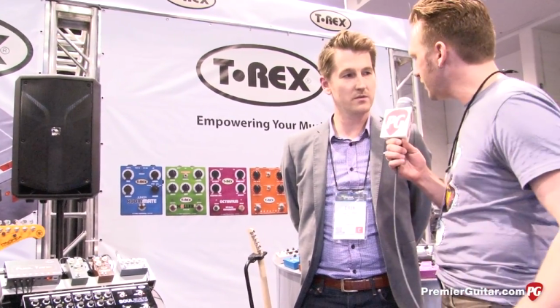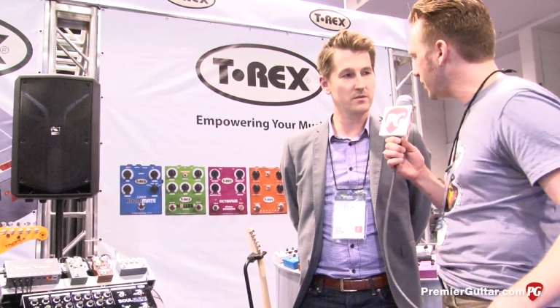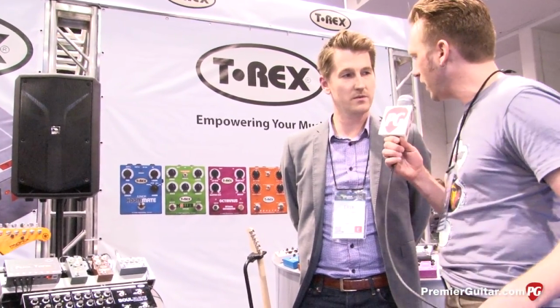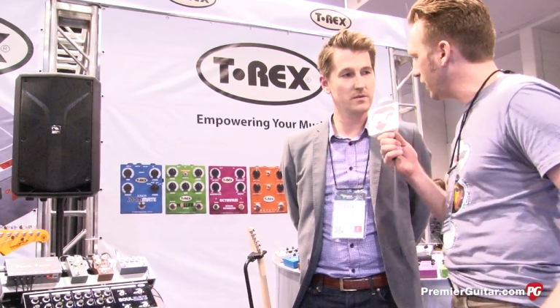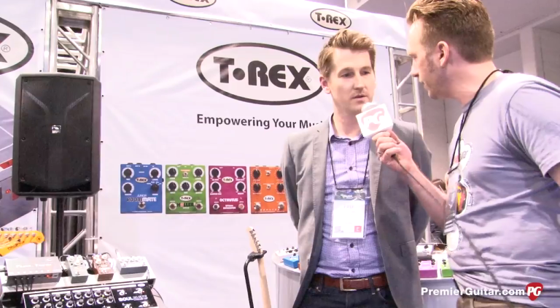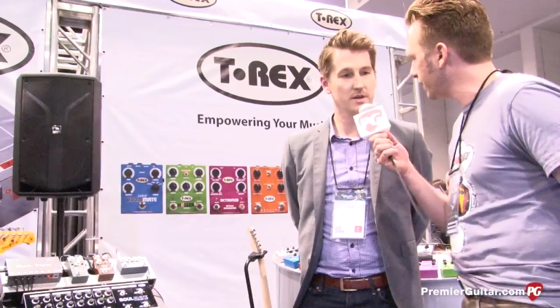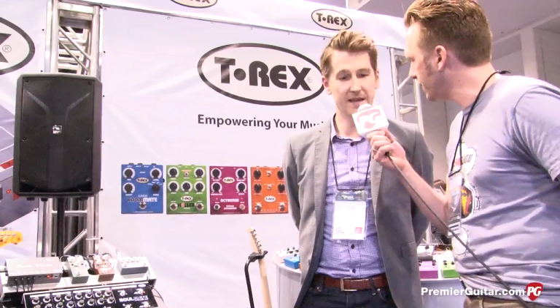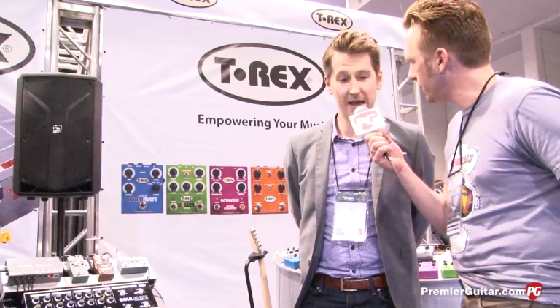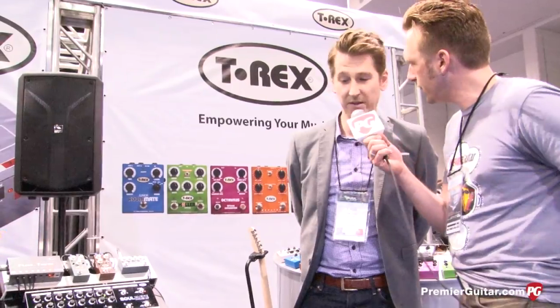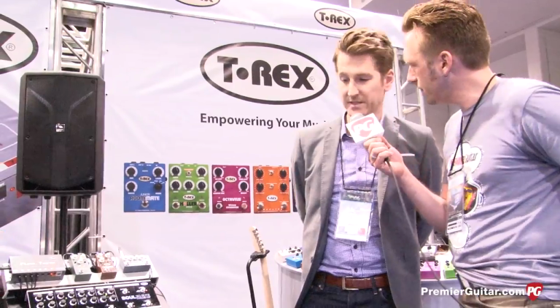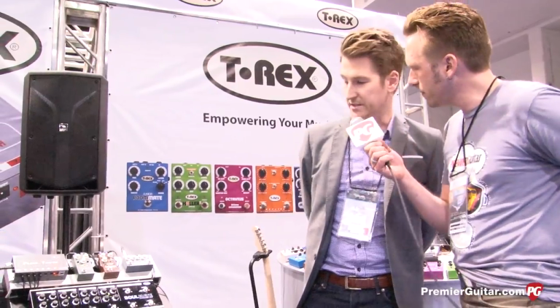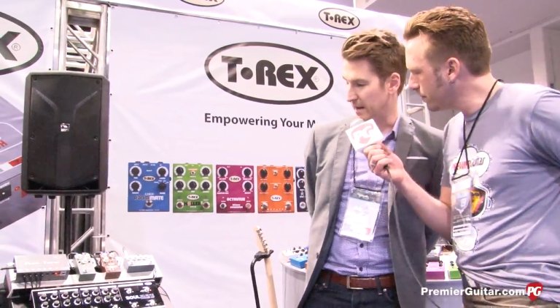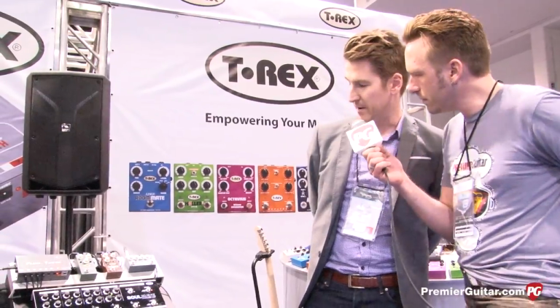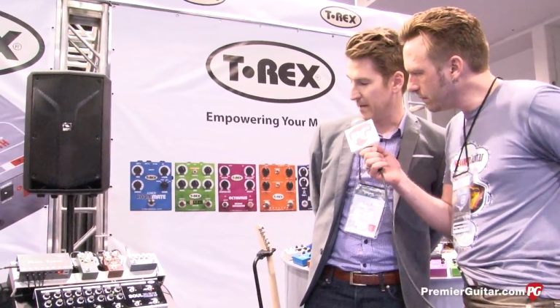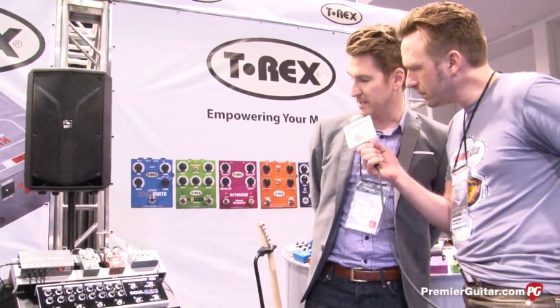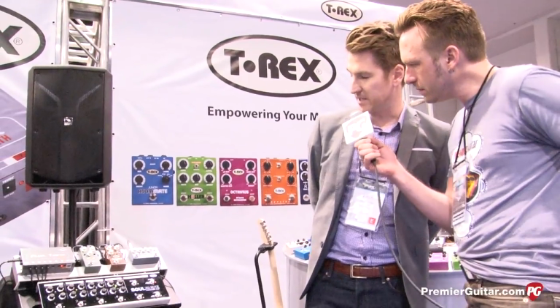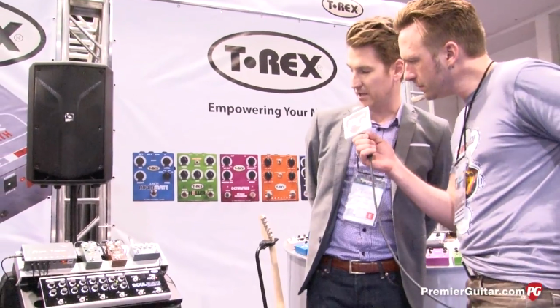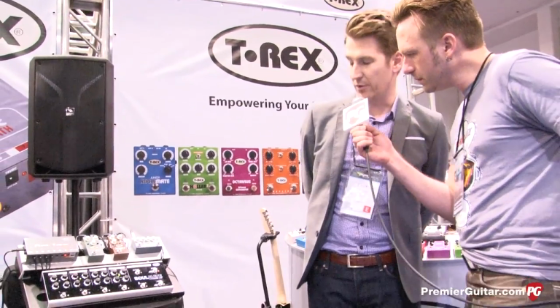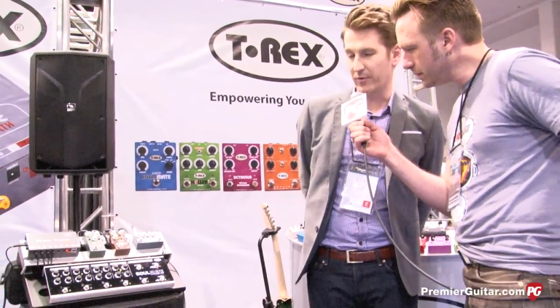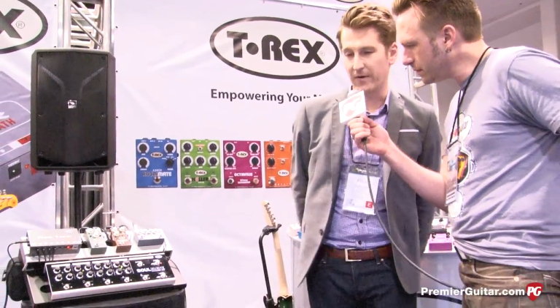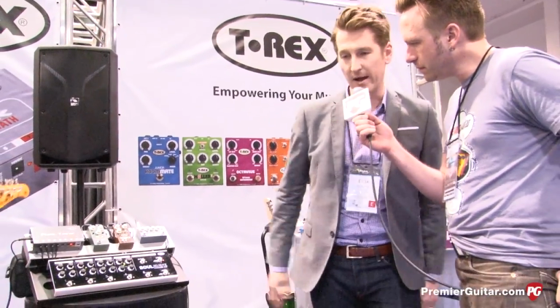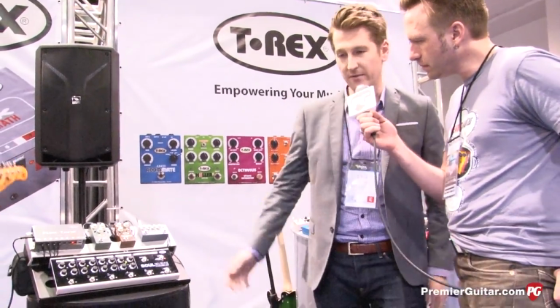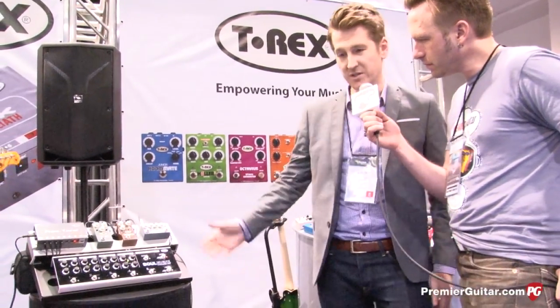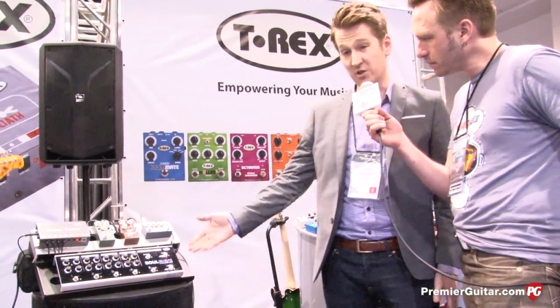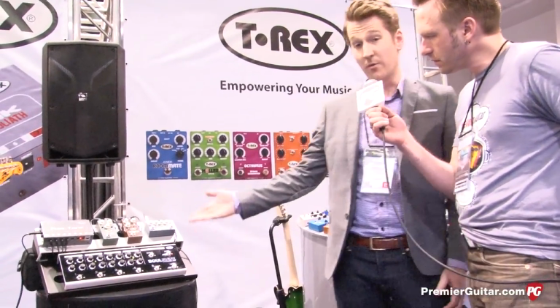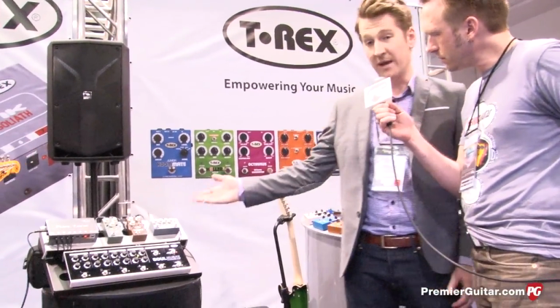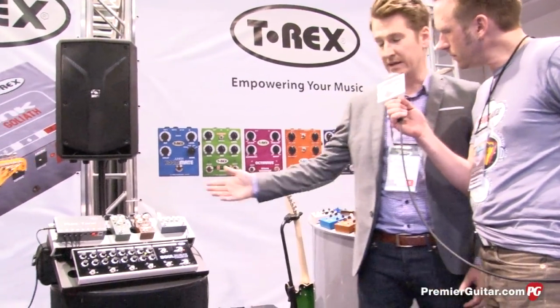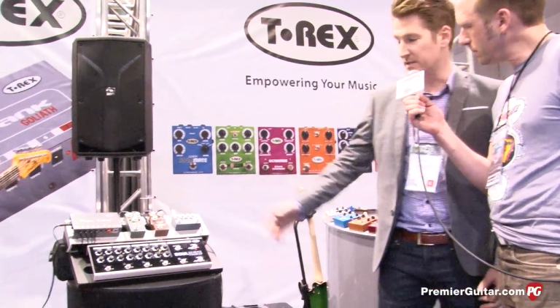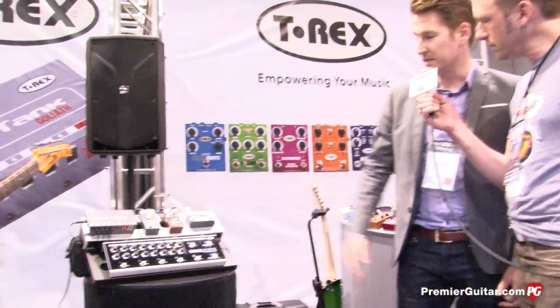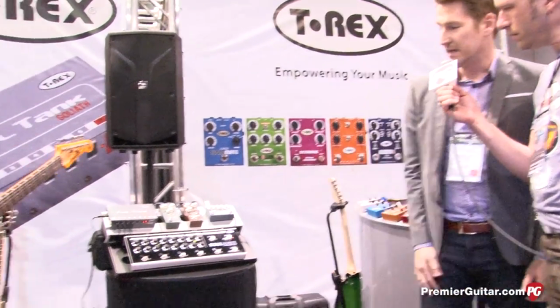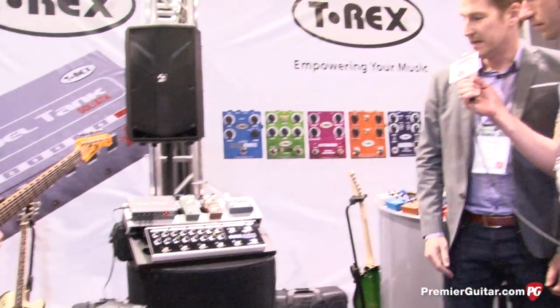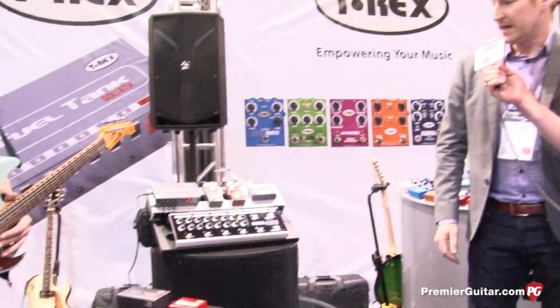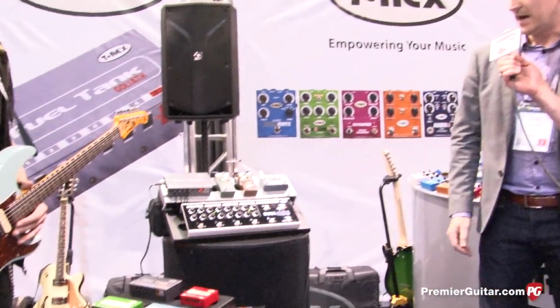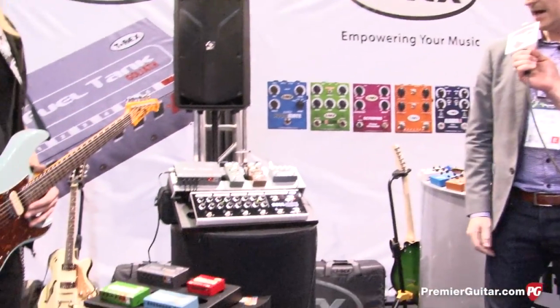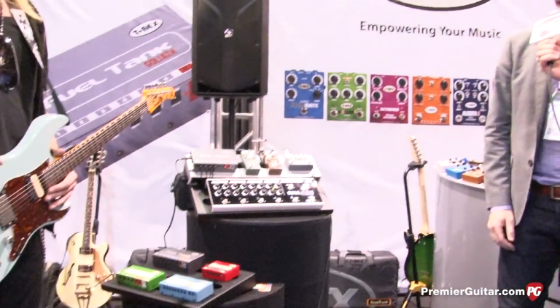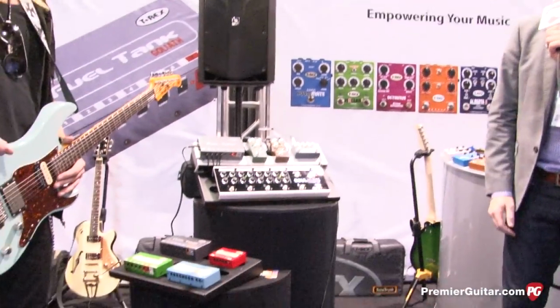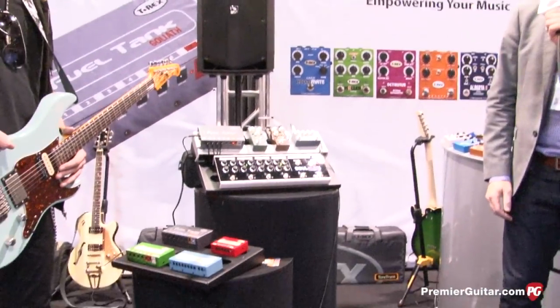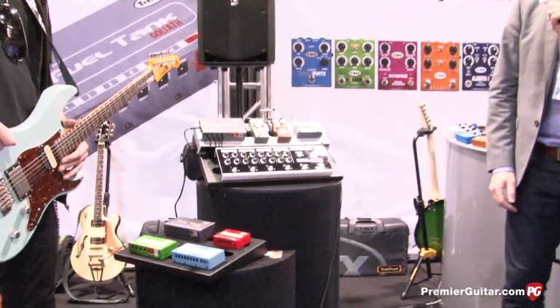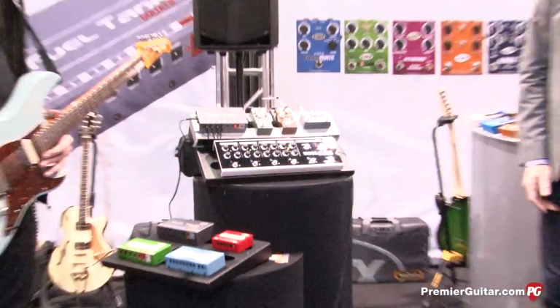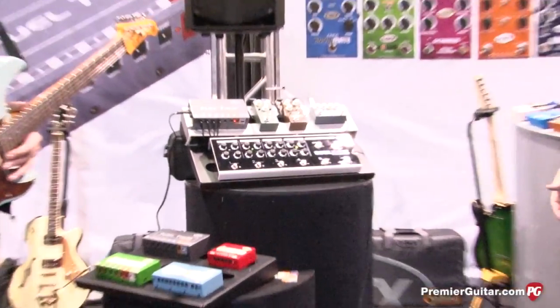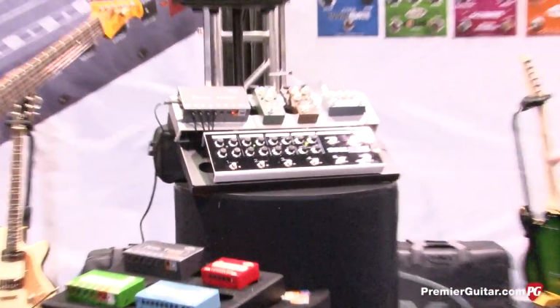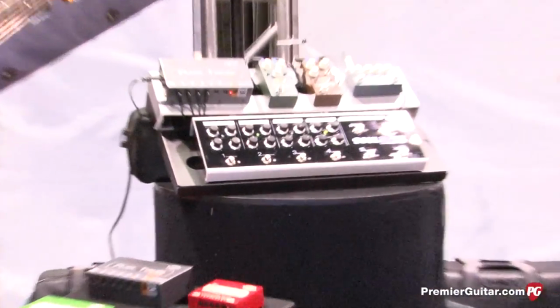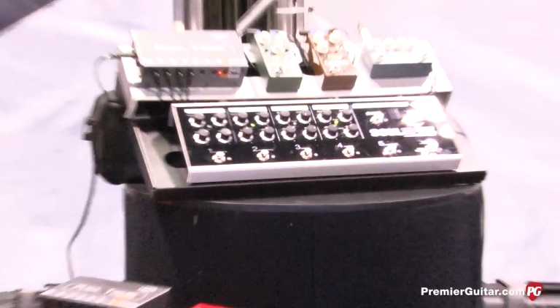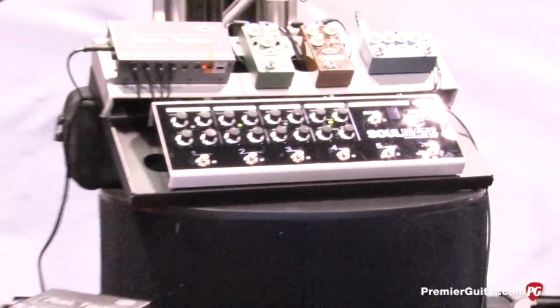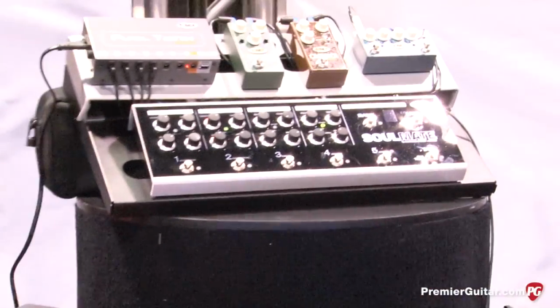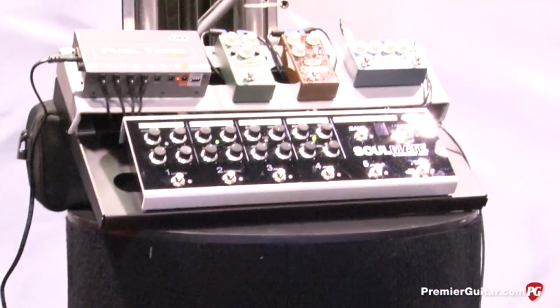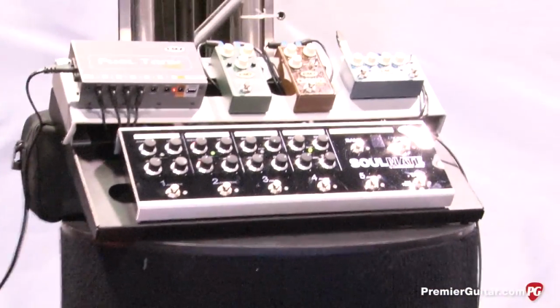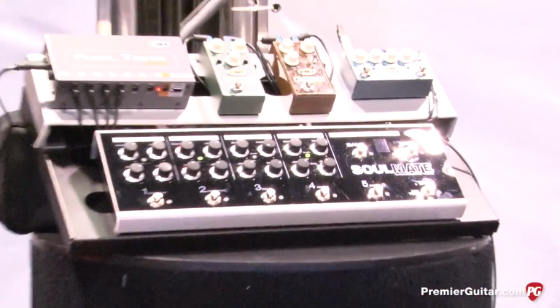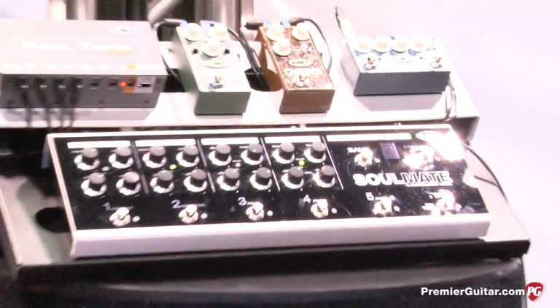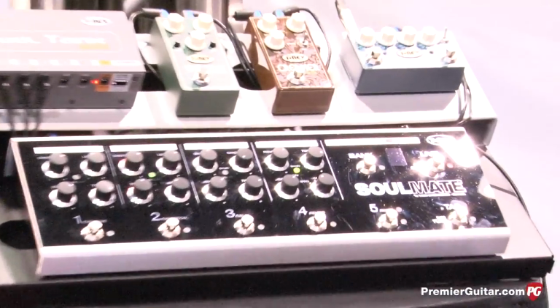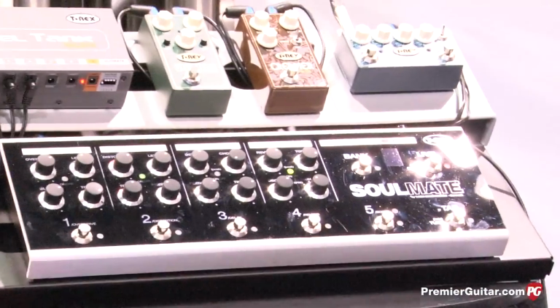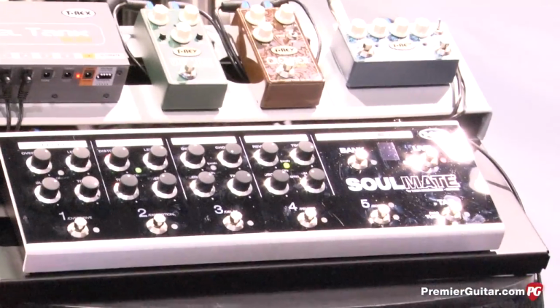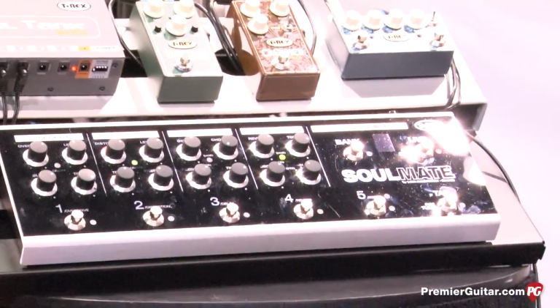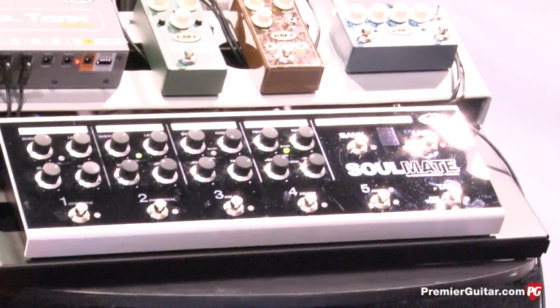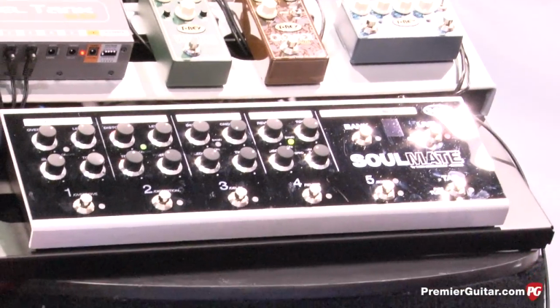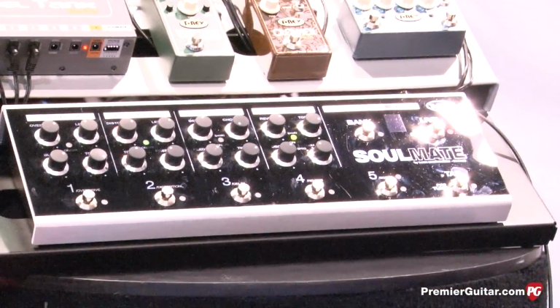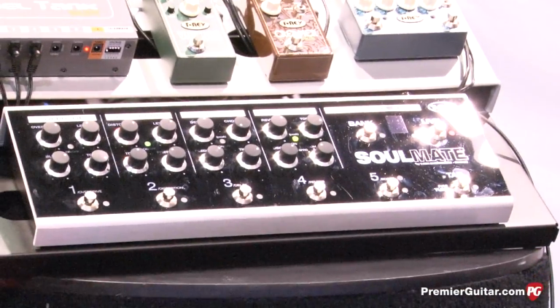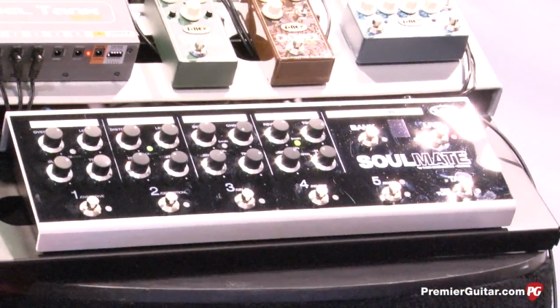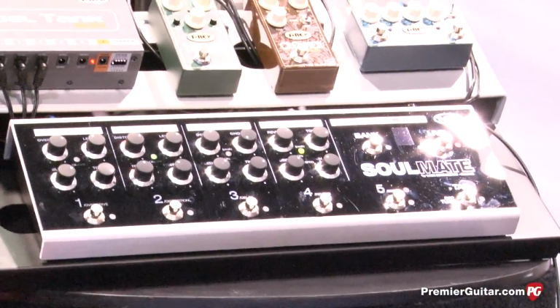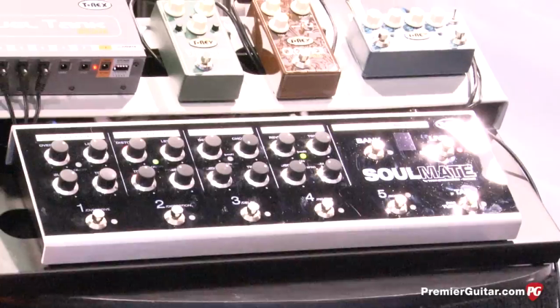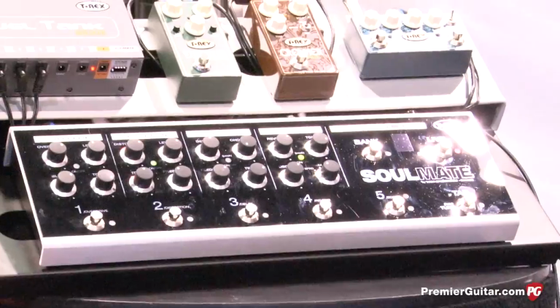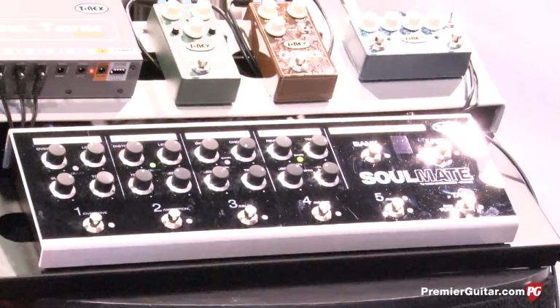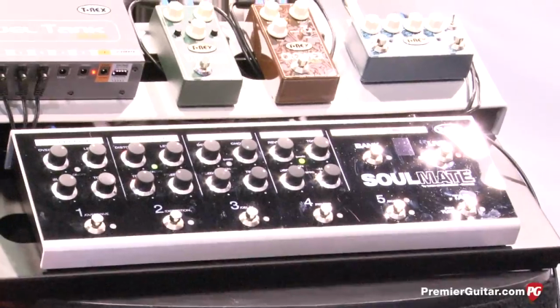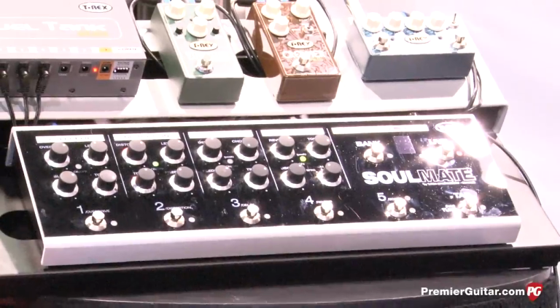Yeah, the Soulmate is — I like to think of it as kind of the big brother to the Magnus, so brand new. We've got the four traditional, four classic T-Rex effects plus the boost on board. We've got a brand new tuner on this, which is an LED screen tuner, which is something that had been brought to our attention.